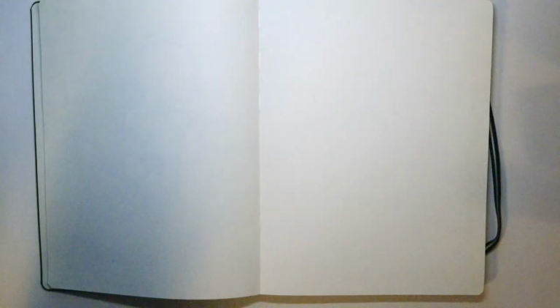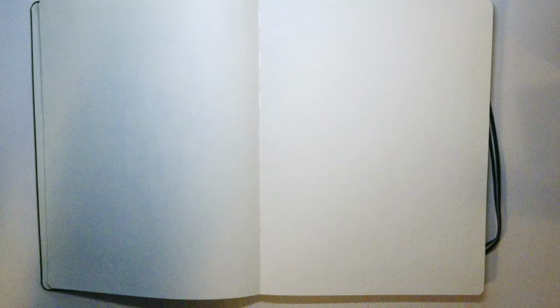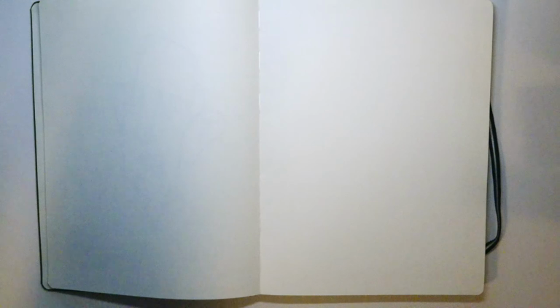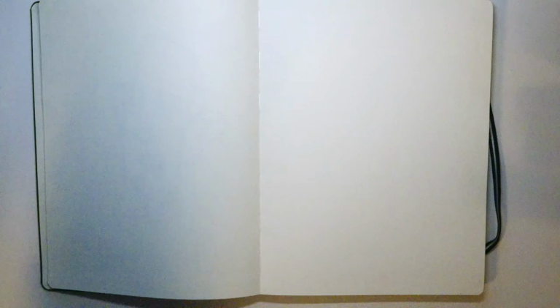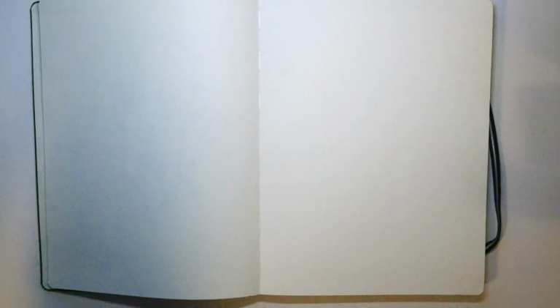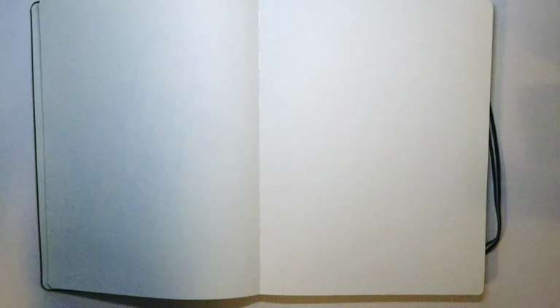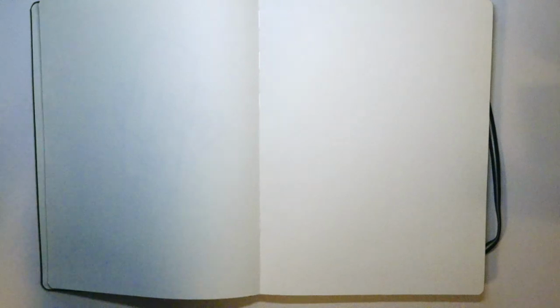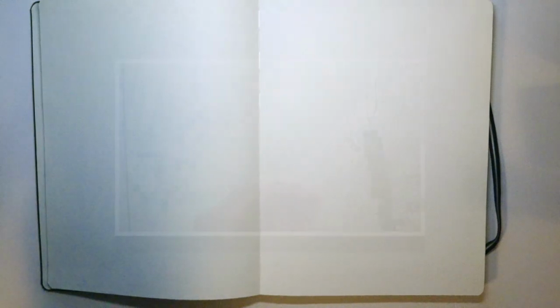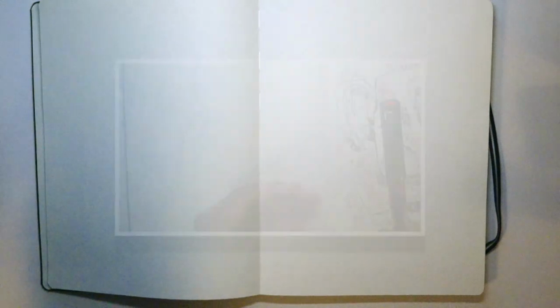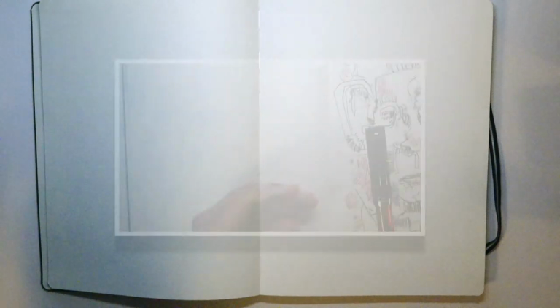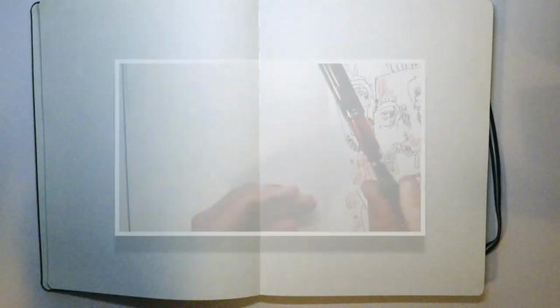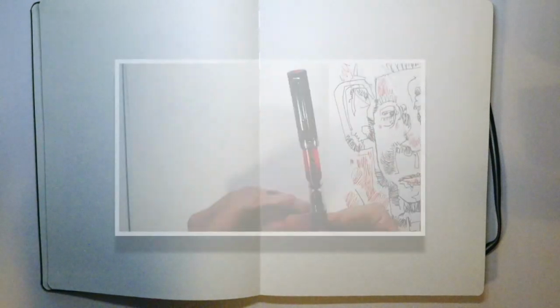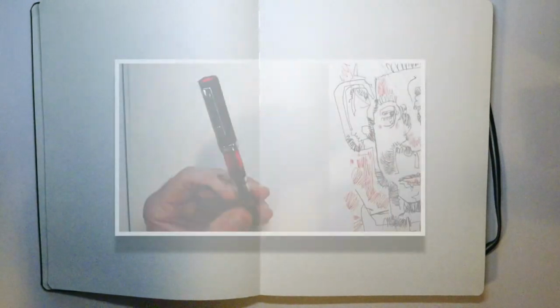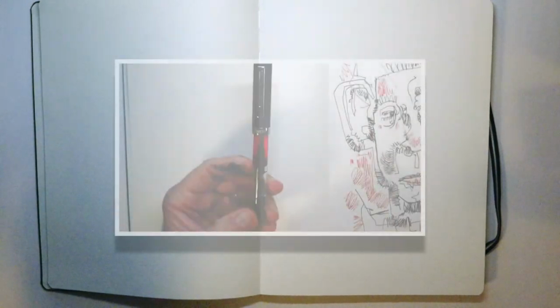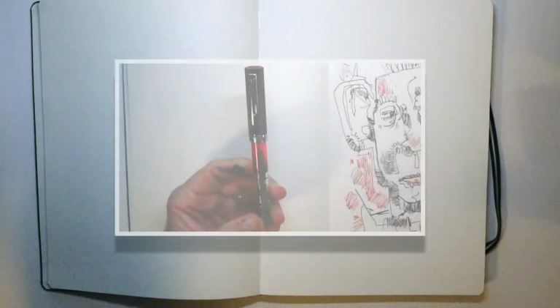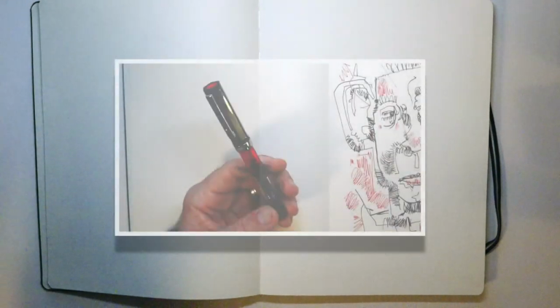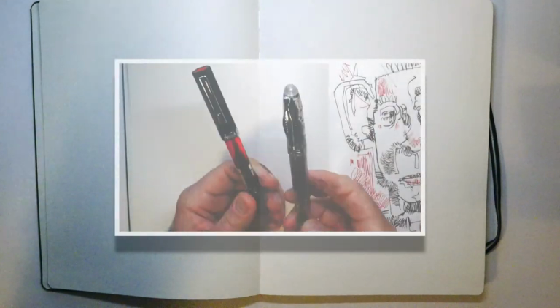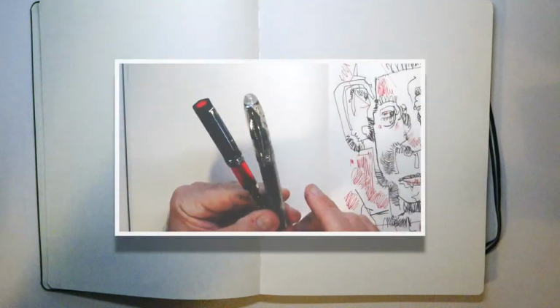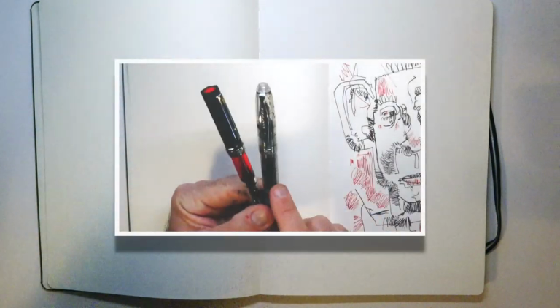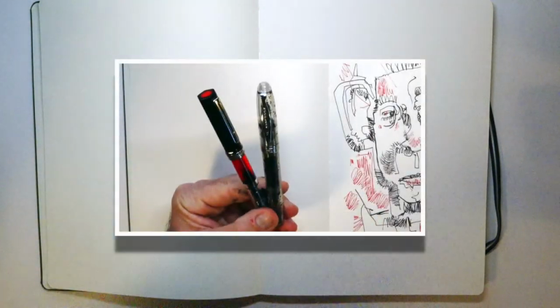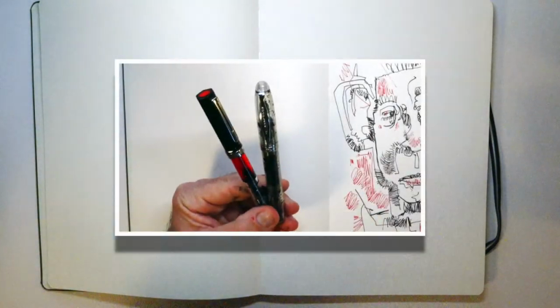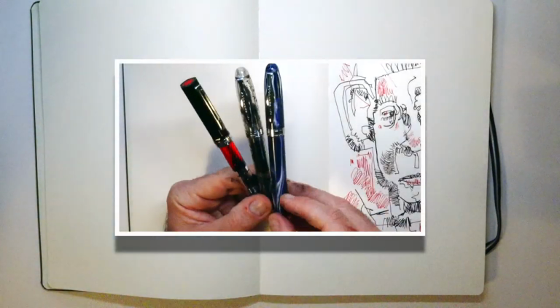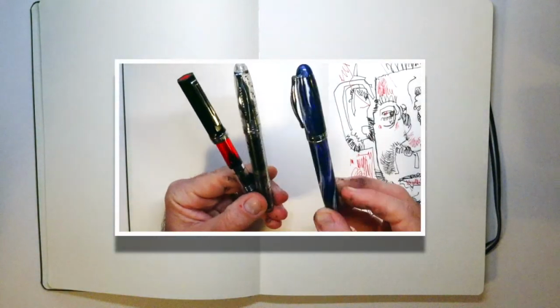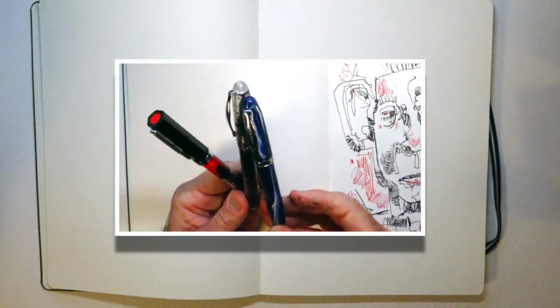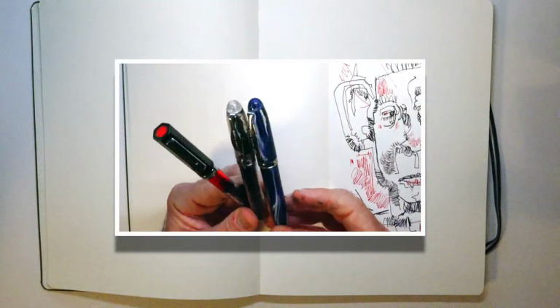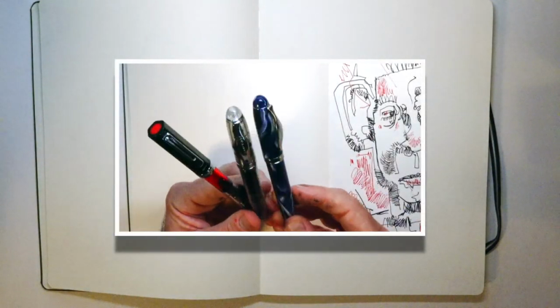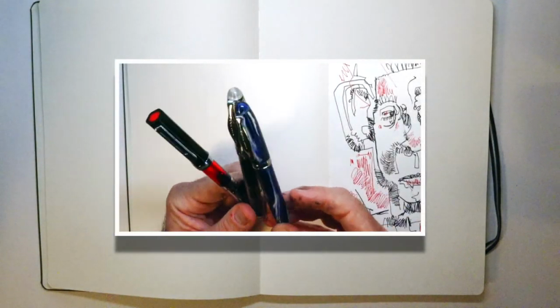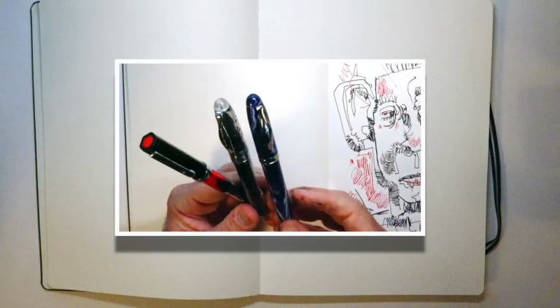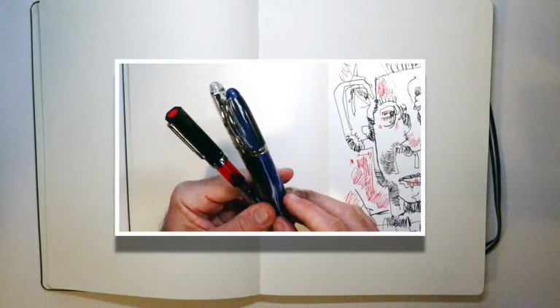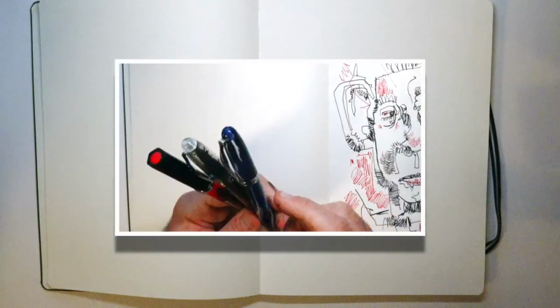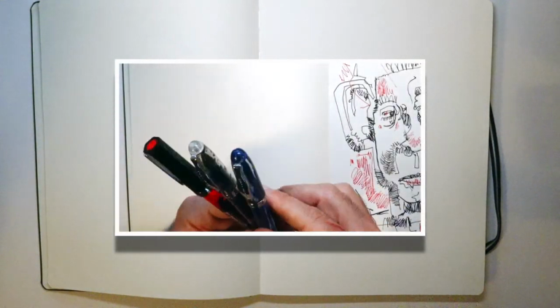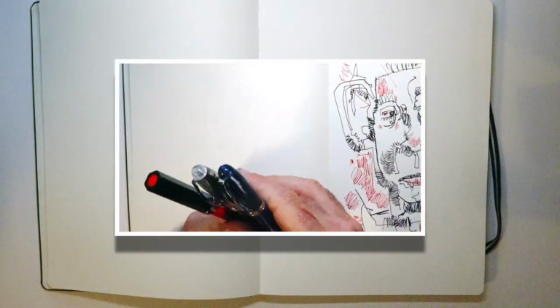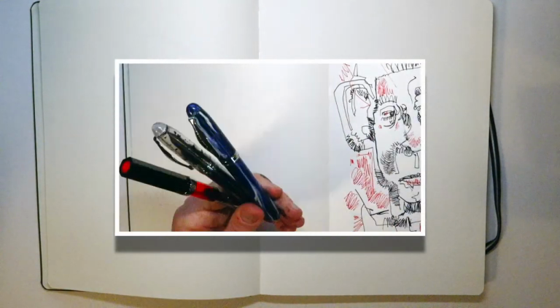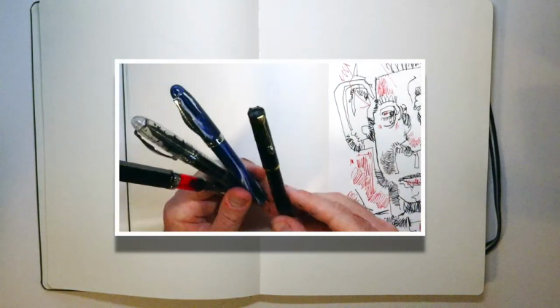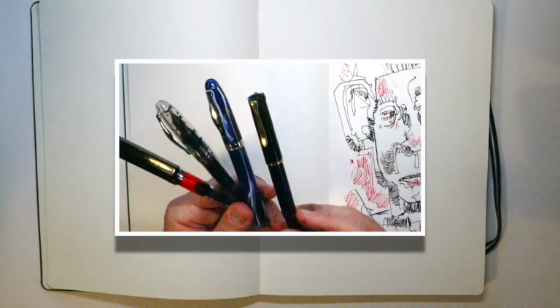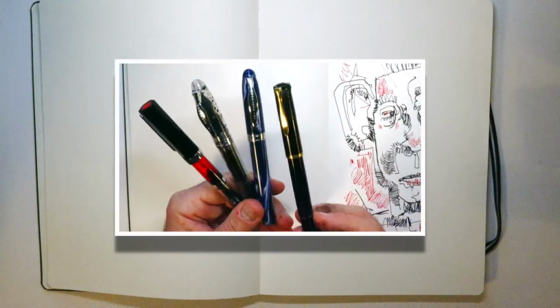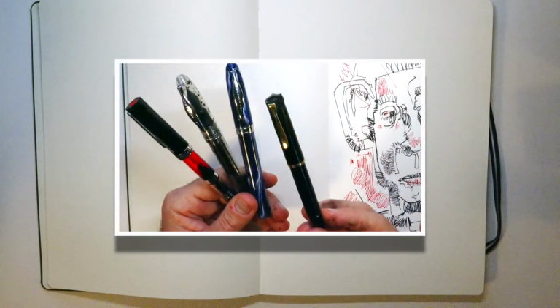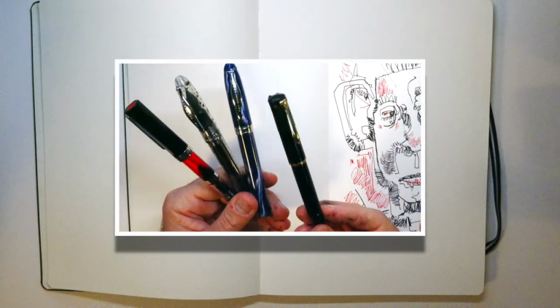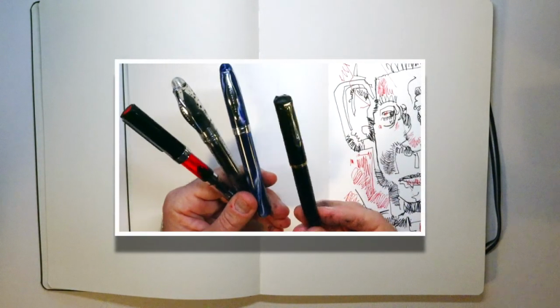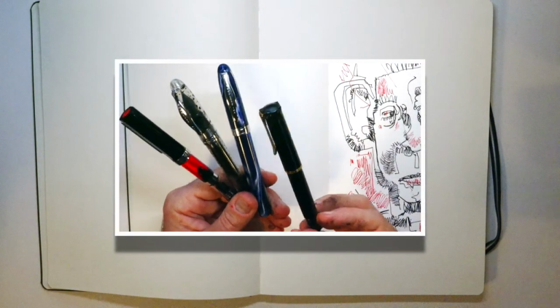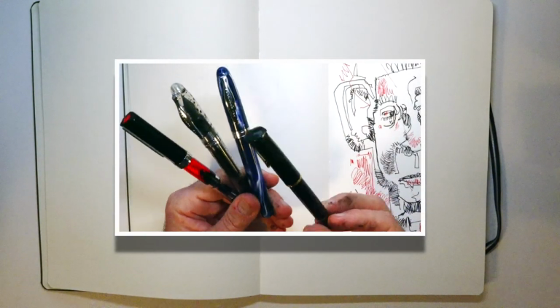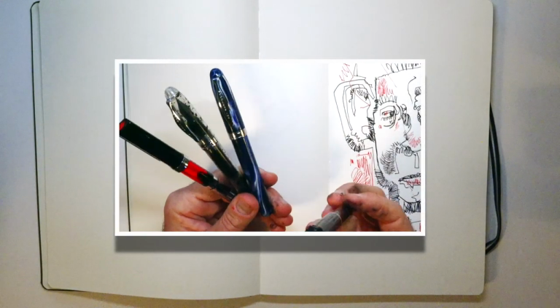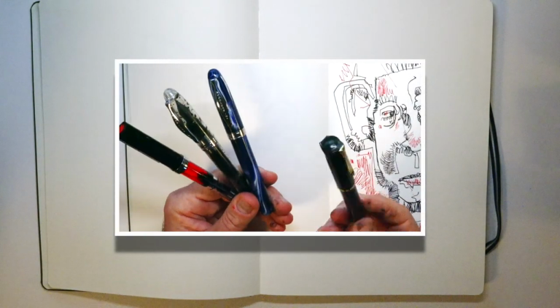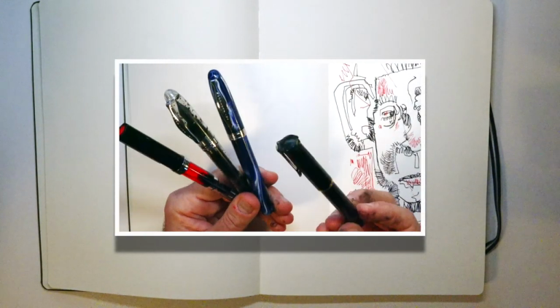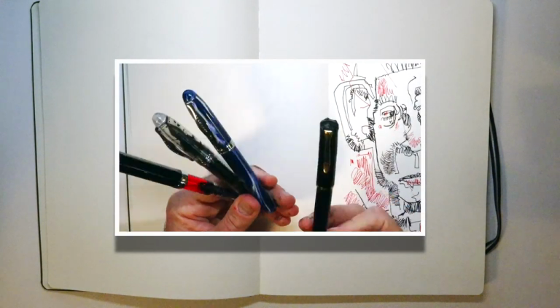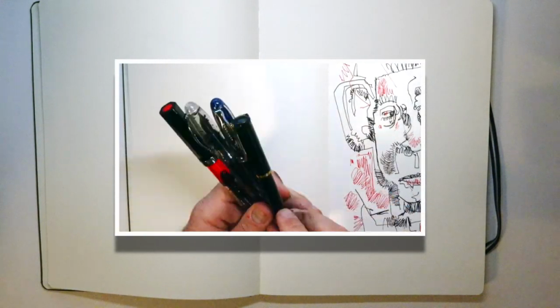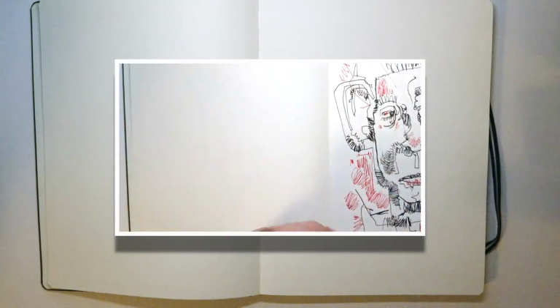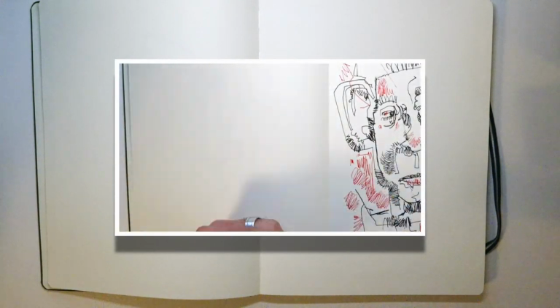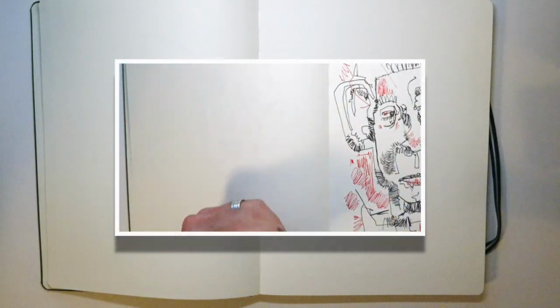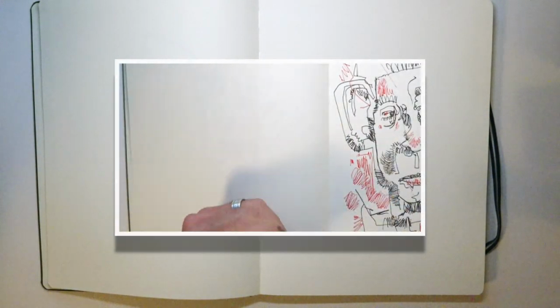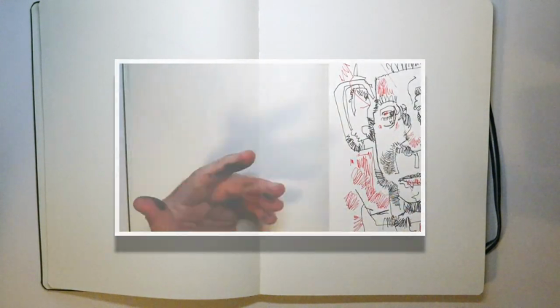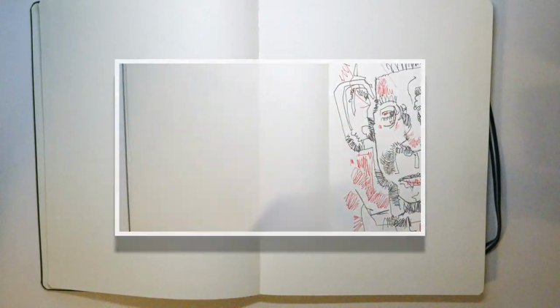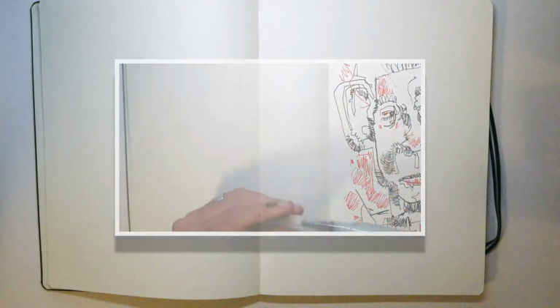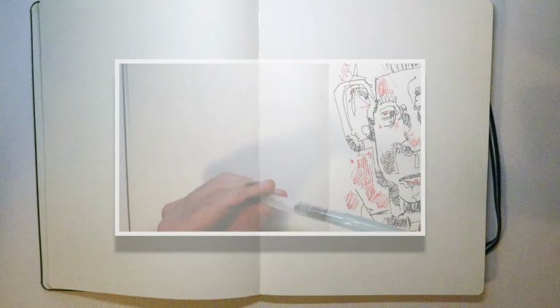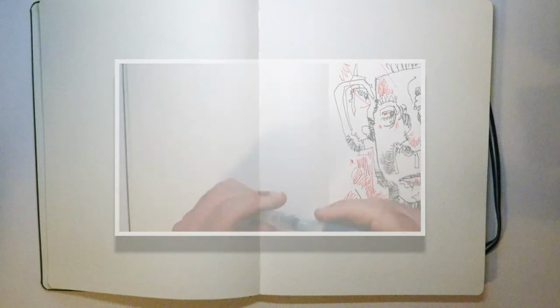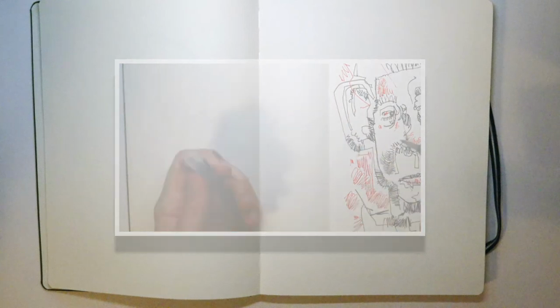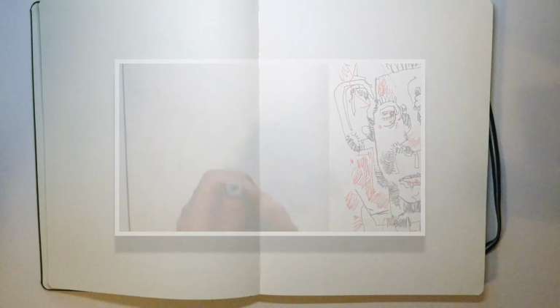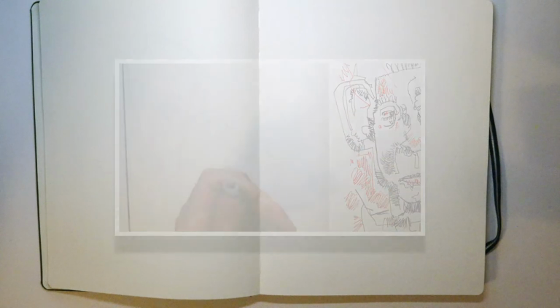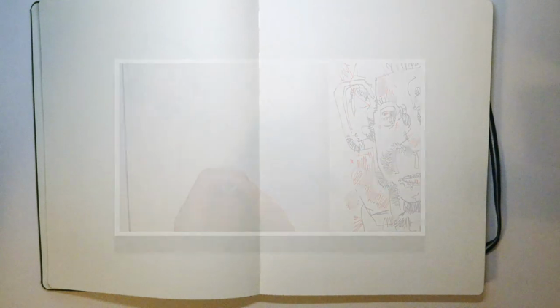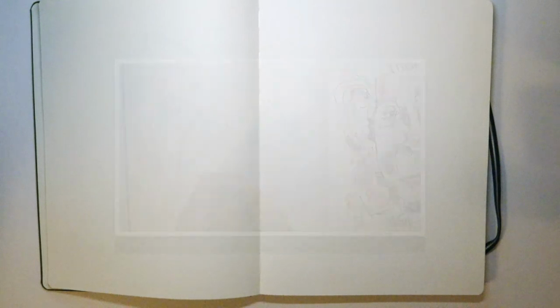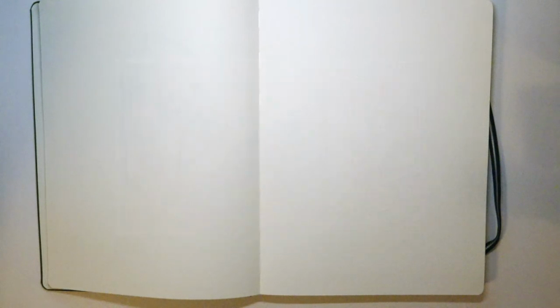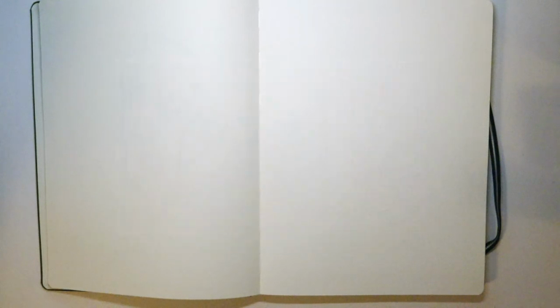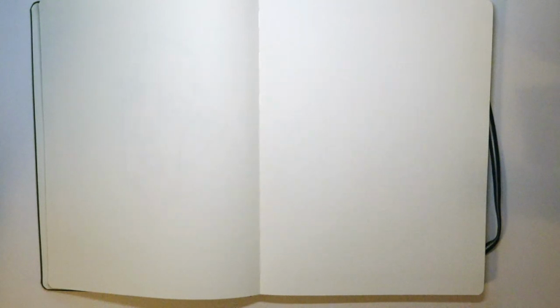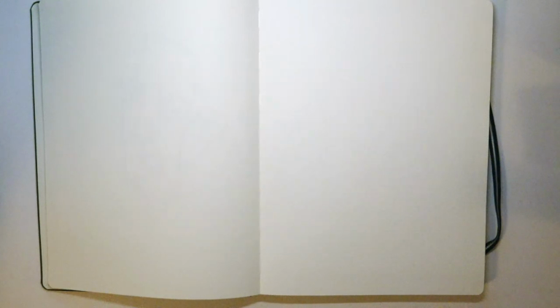This is a fountain pen demo. I'm going to share today a few of my favorite fountain pens that I like to draw with.